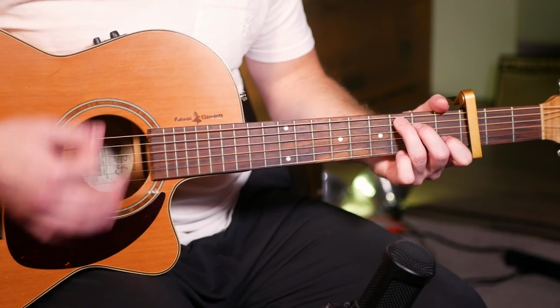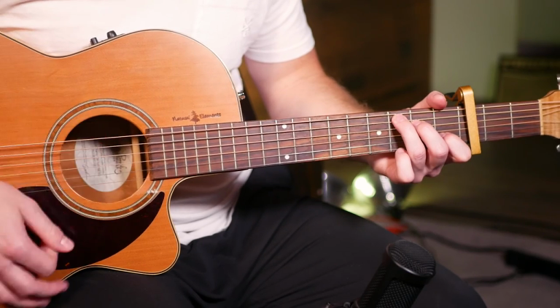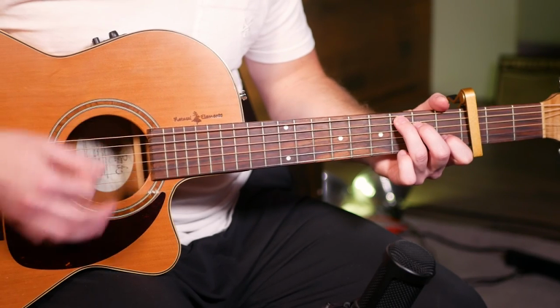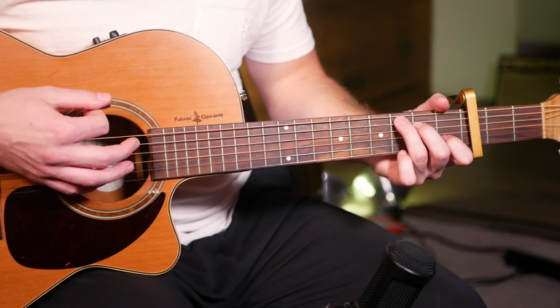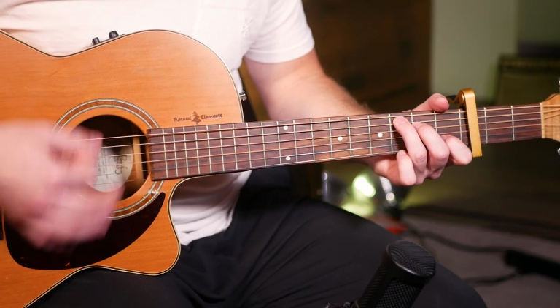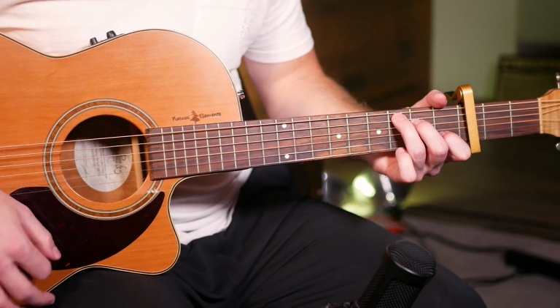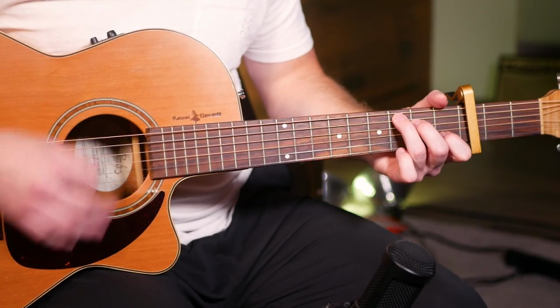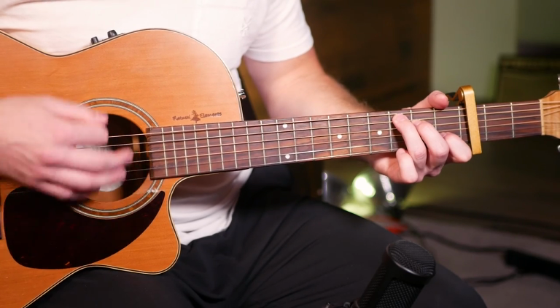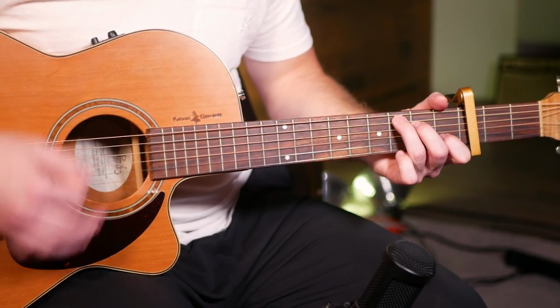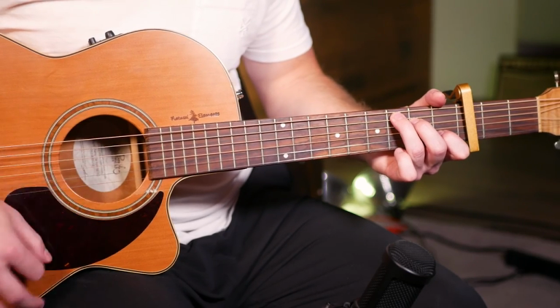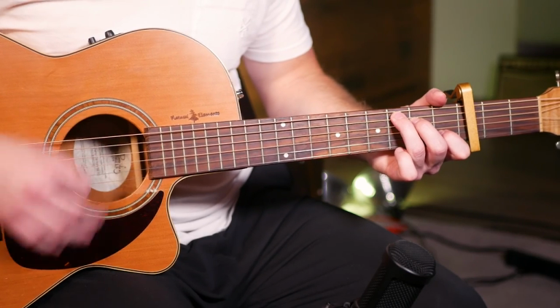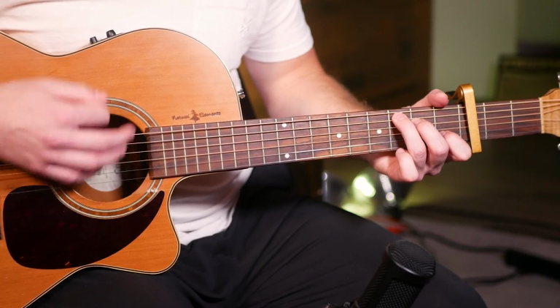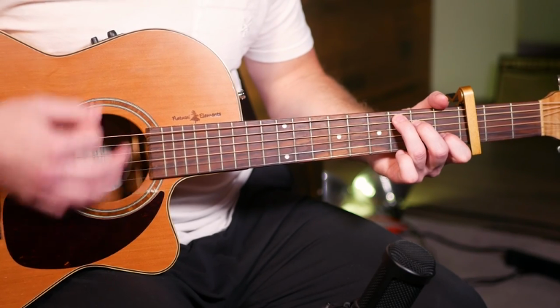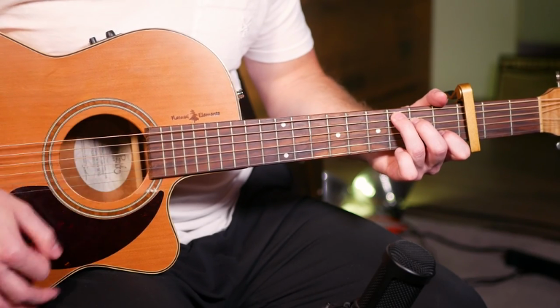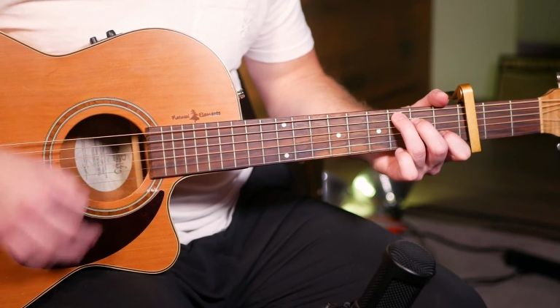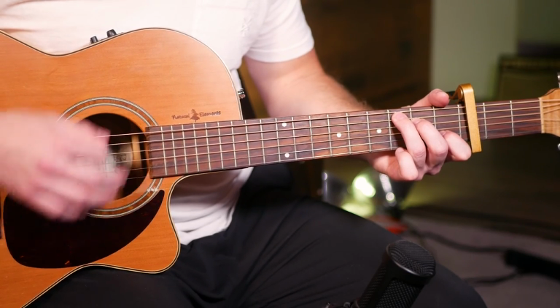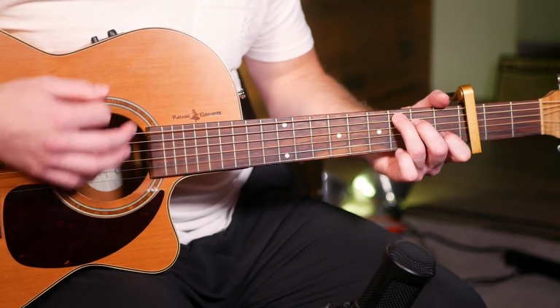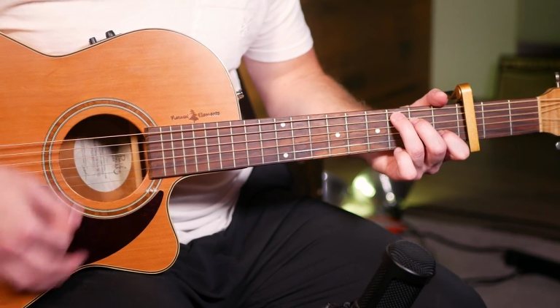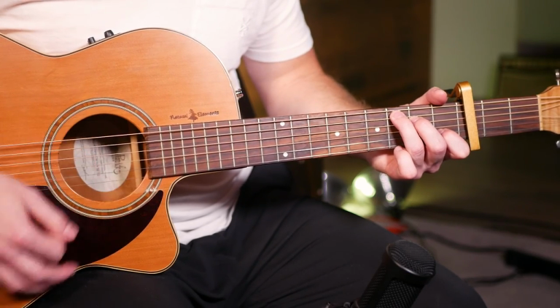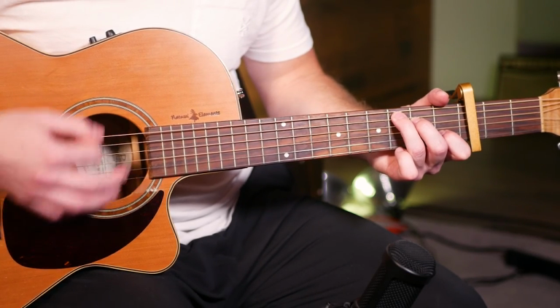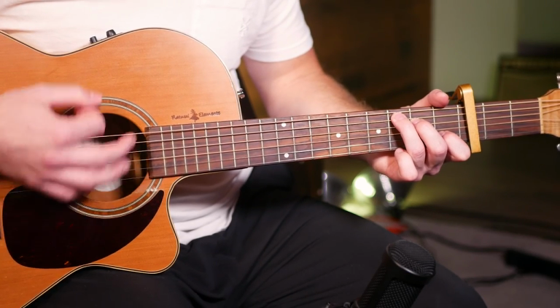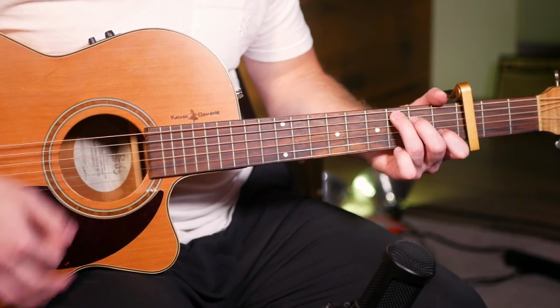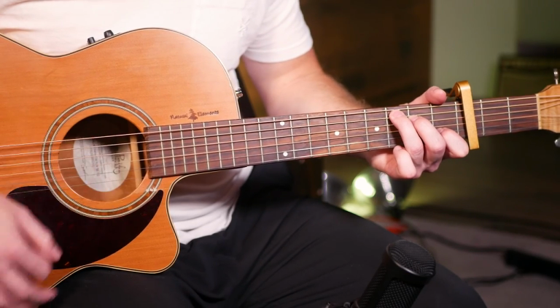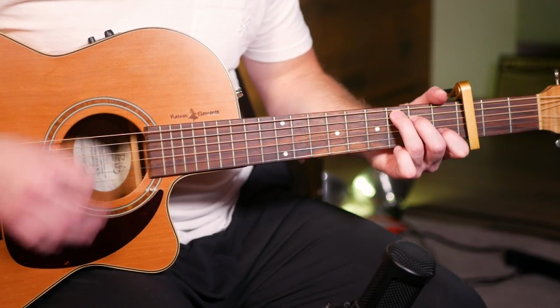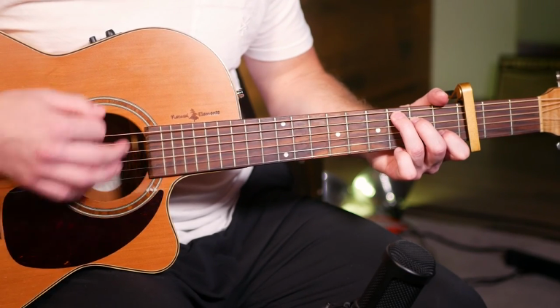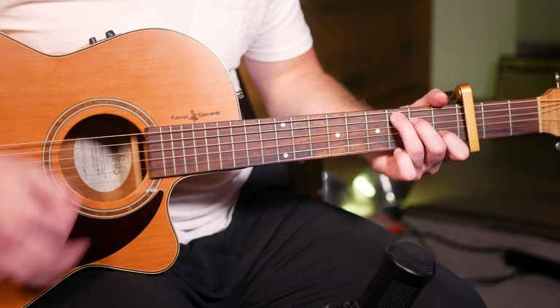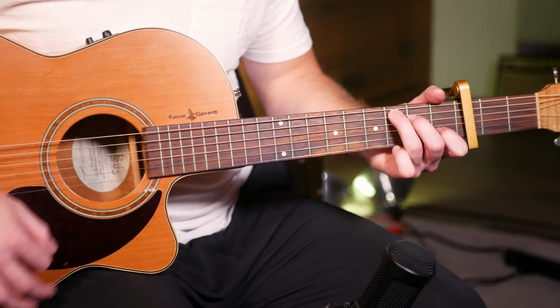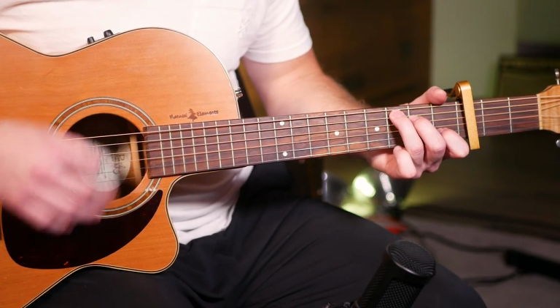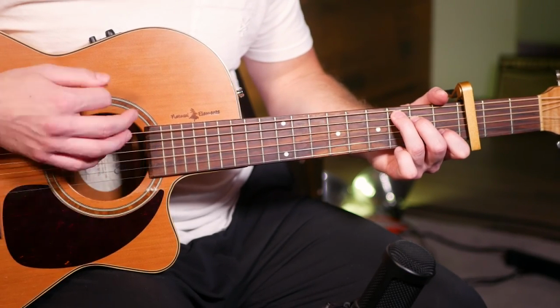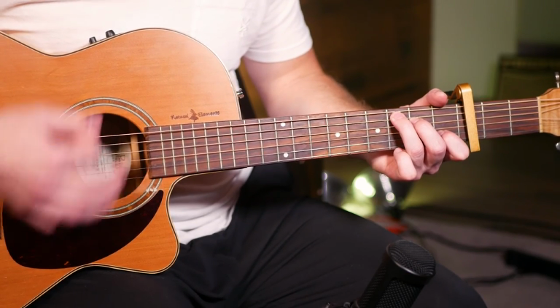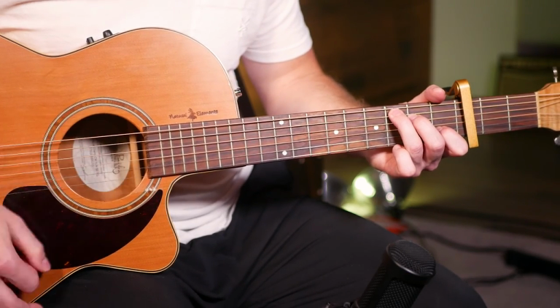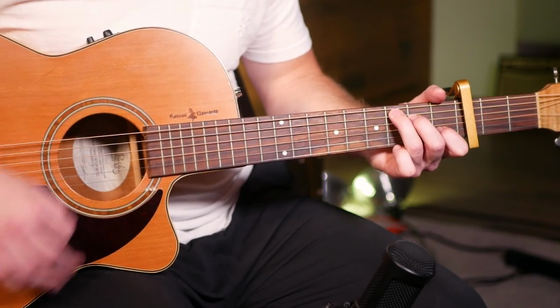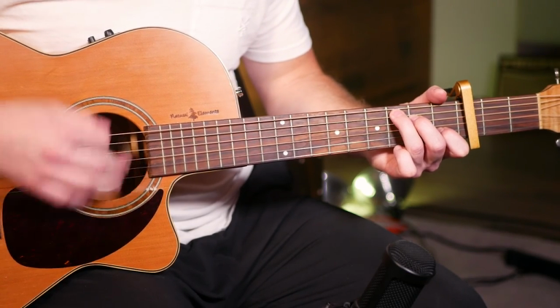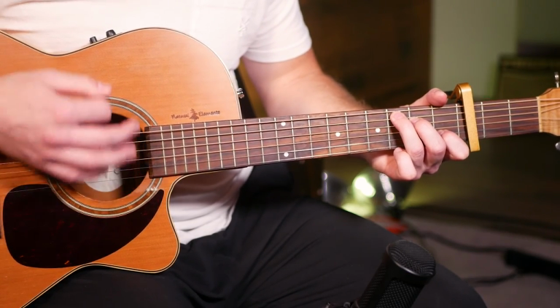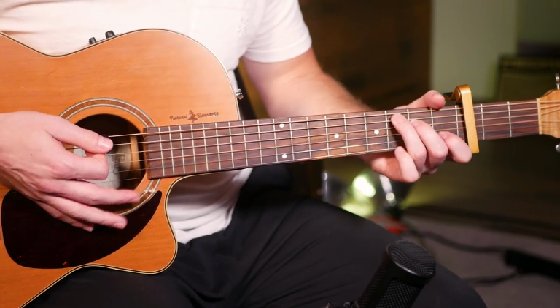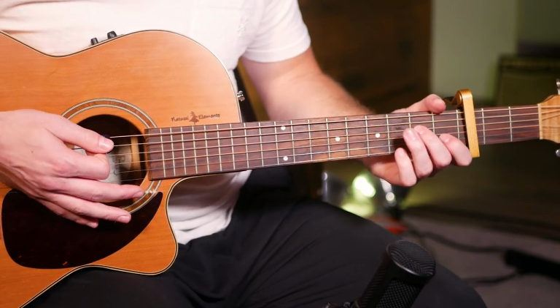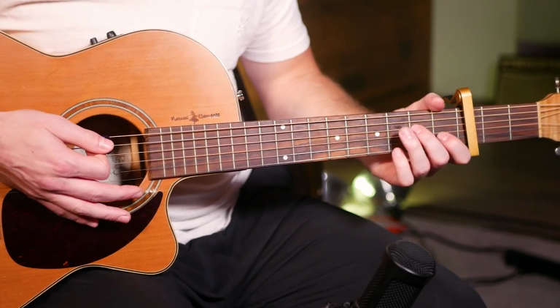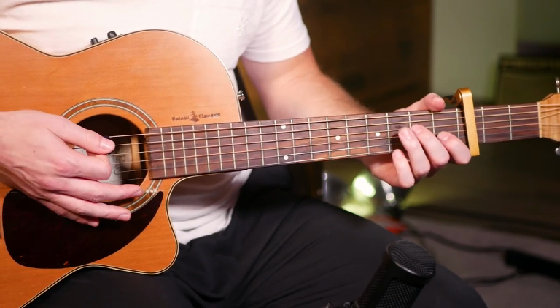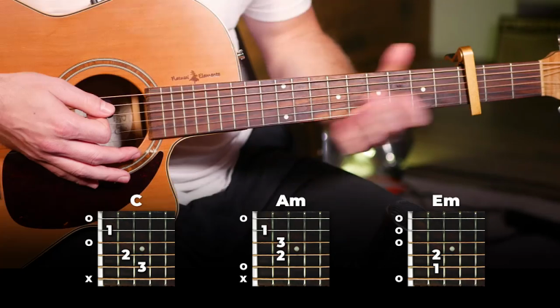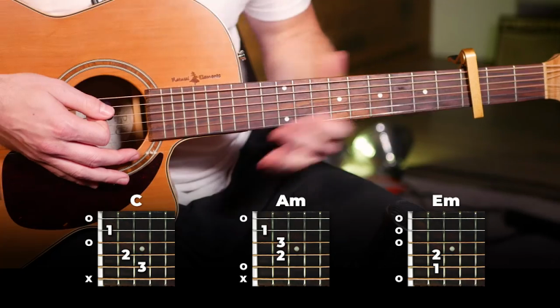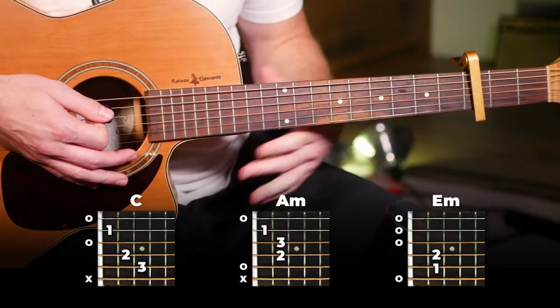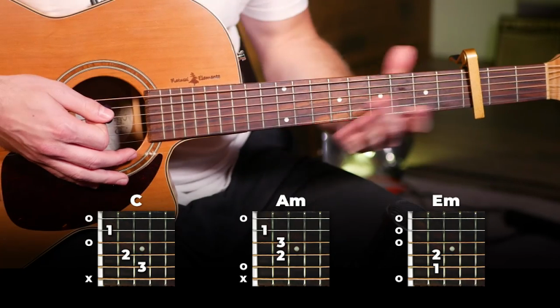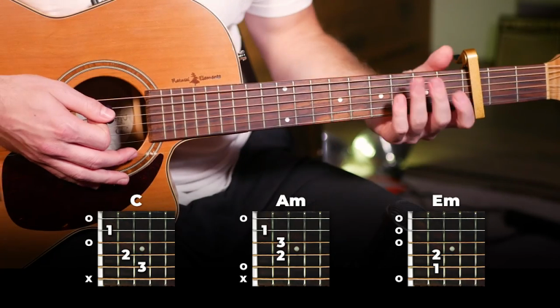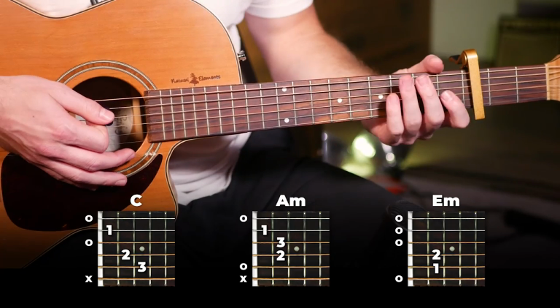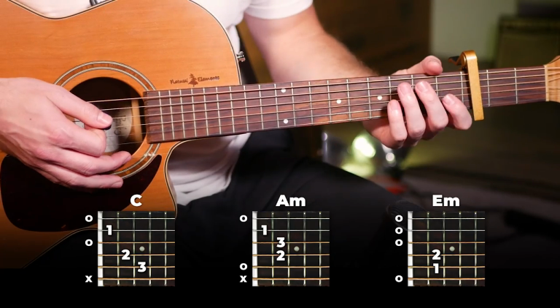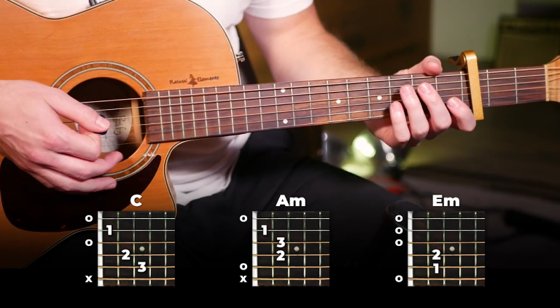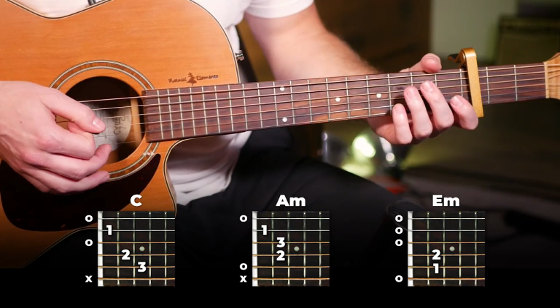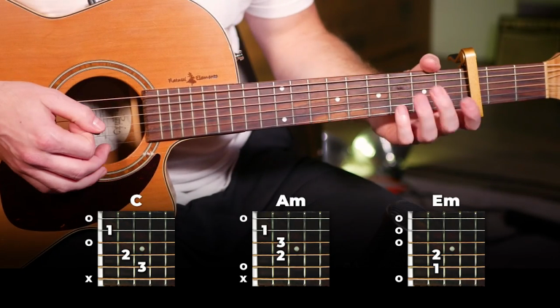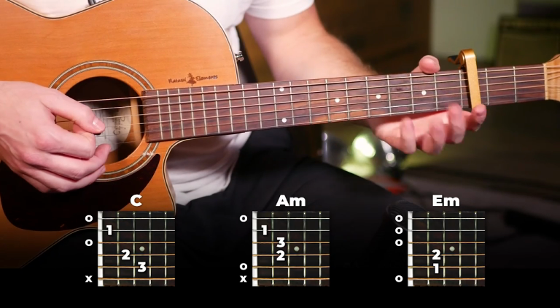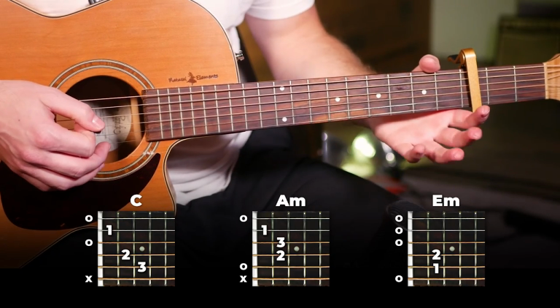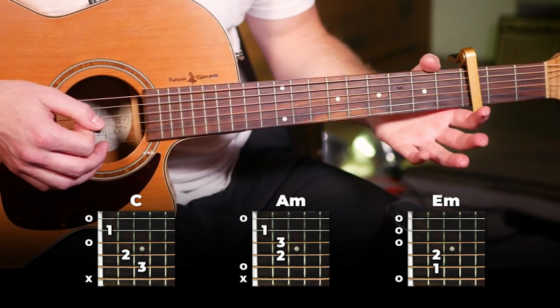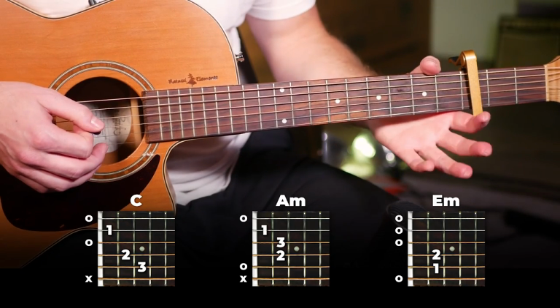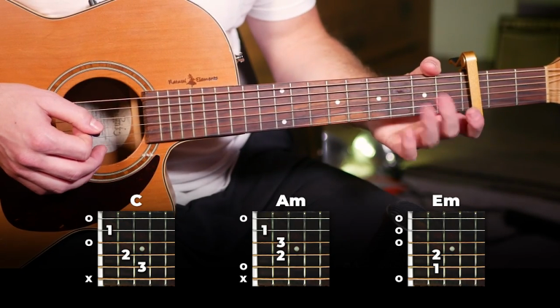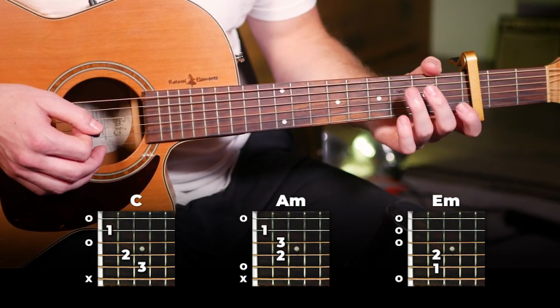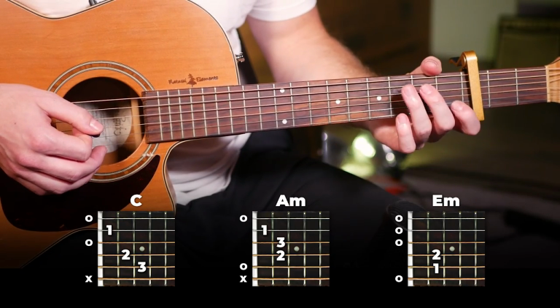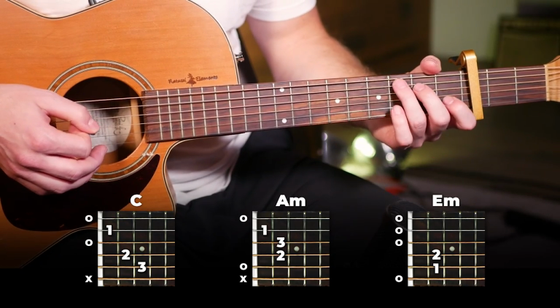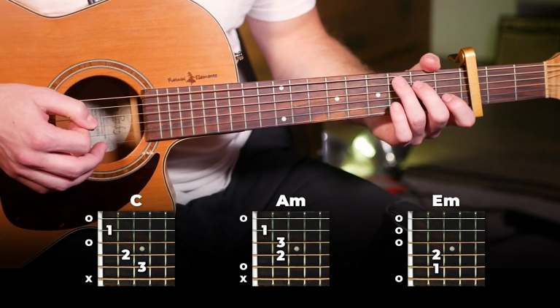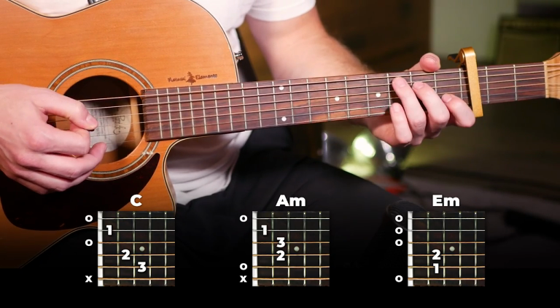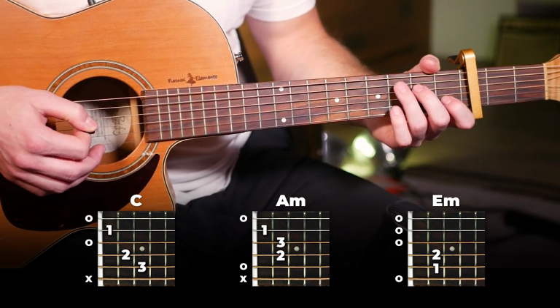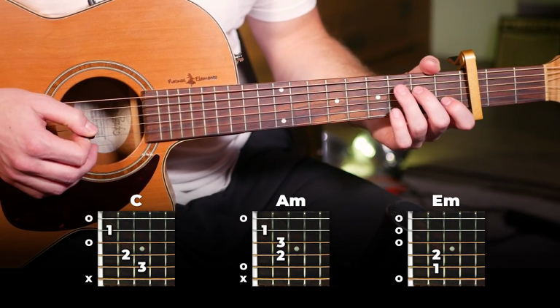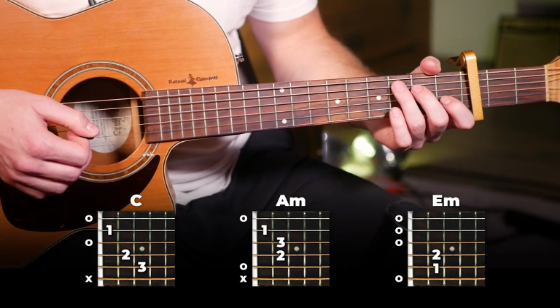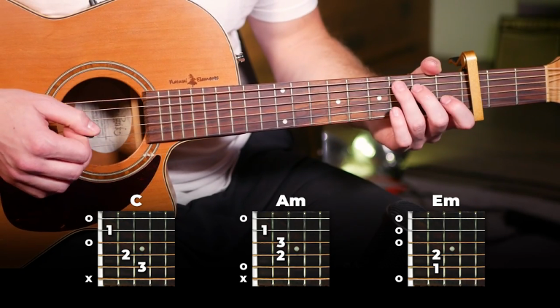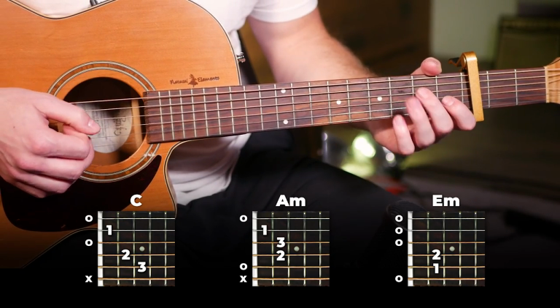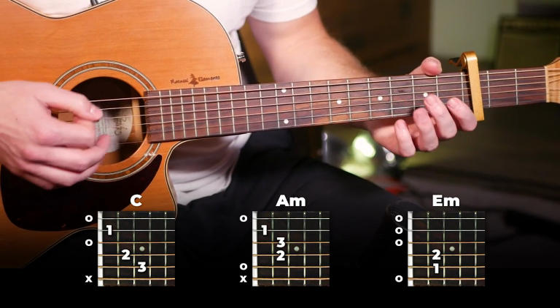Down, down, up, up, down, up, down, up, up, down, up. And we're just going to switch that on a bunch of different chords.